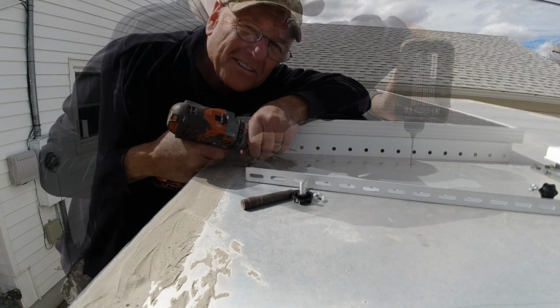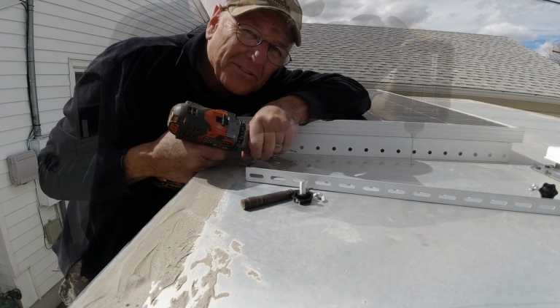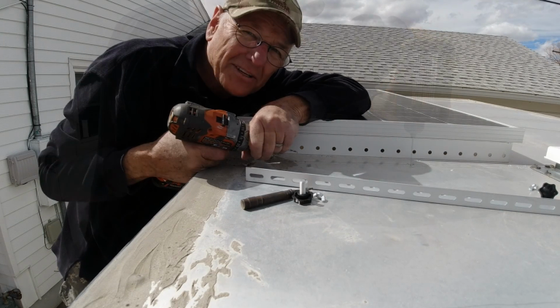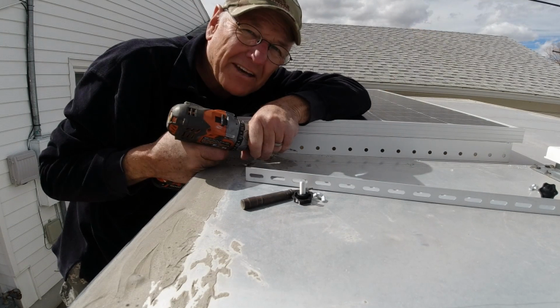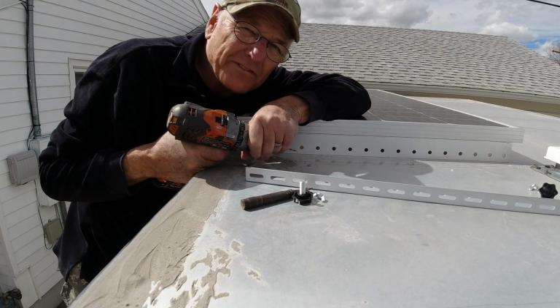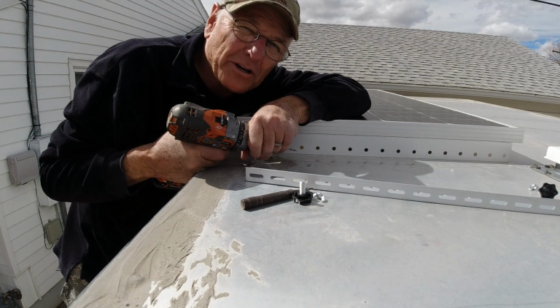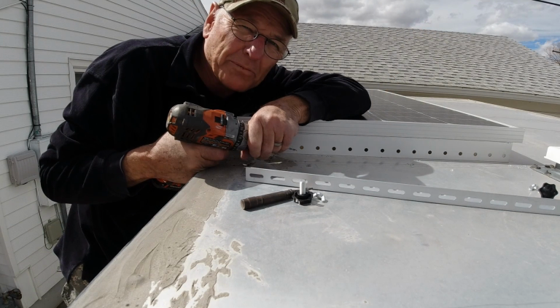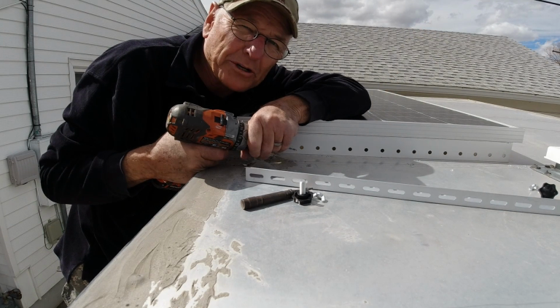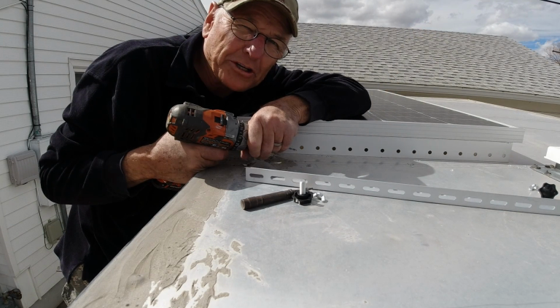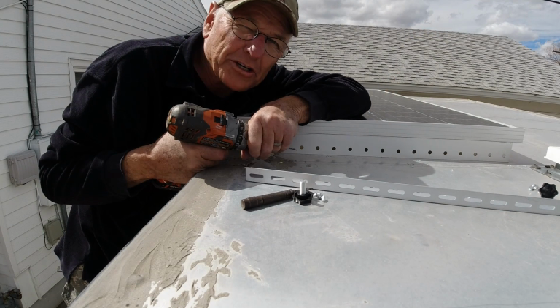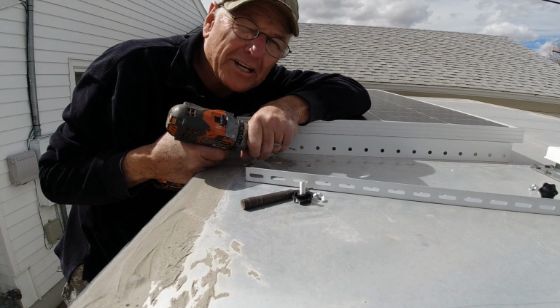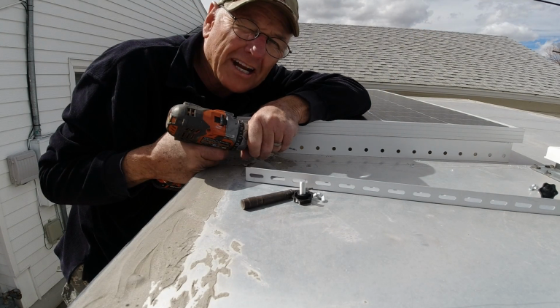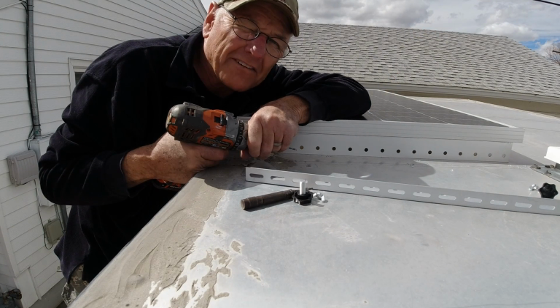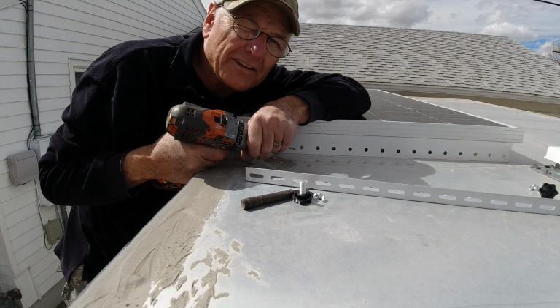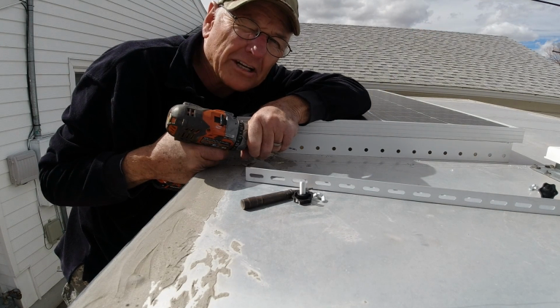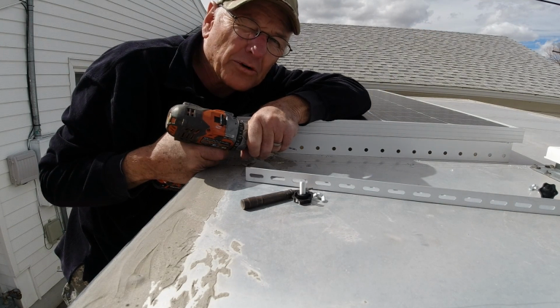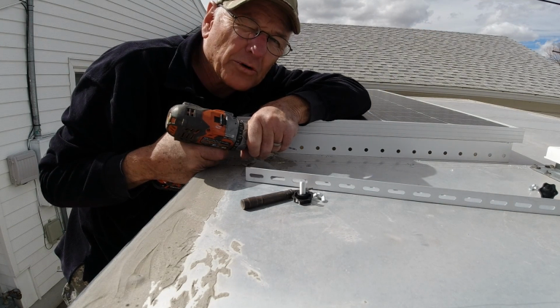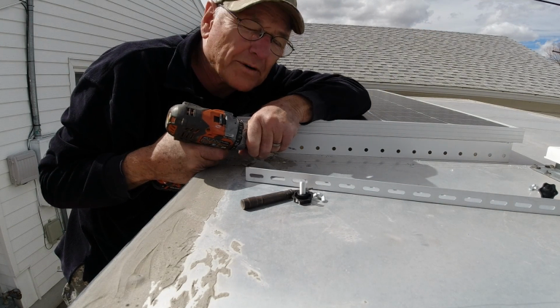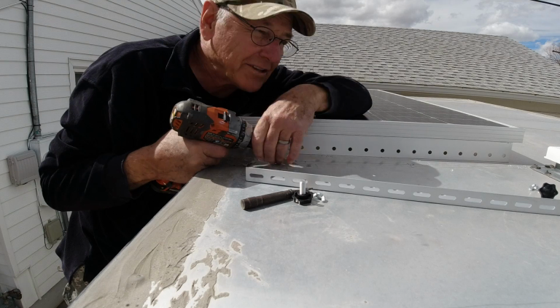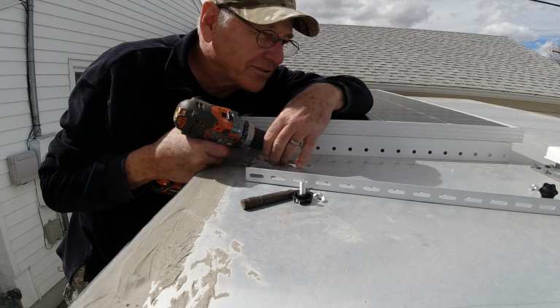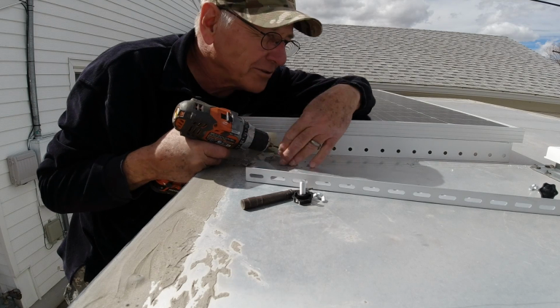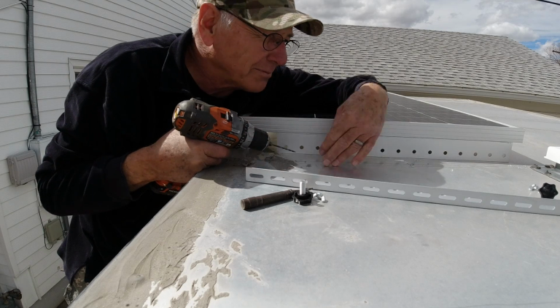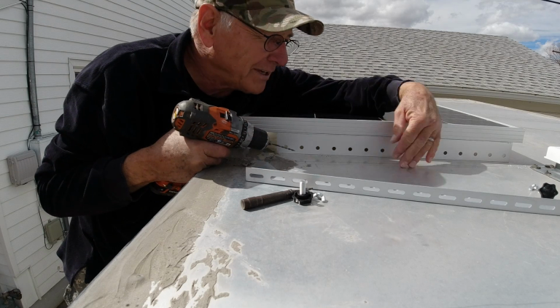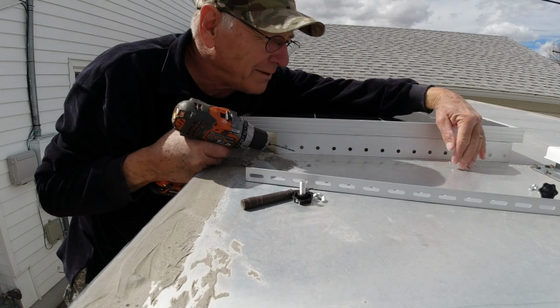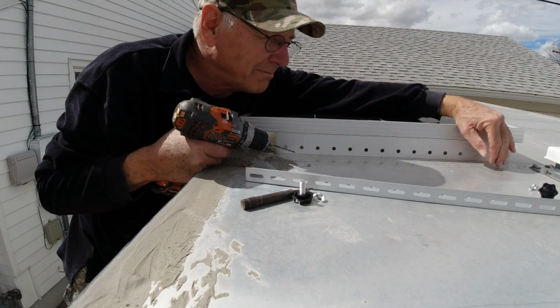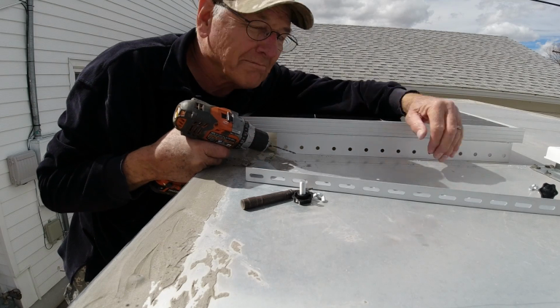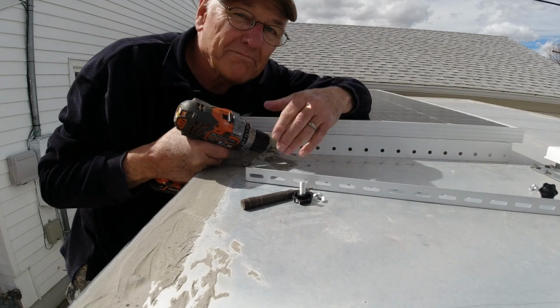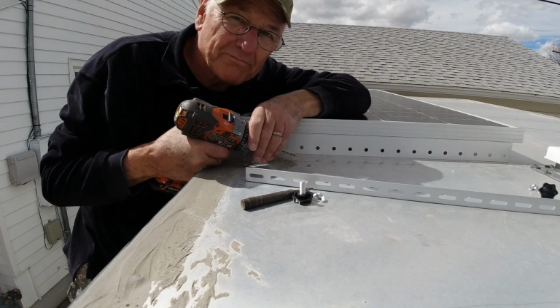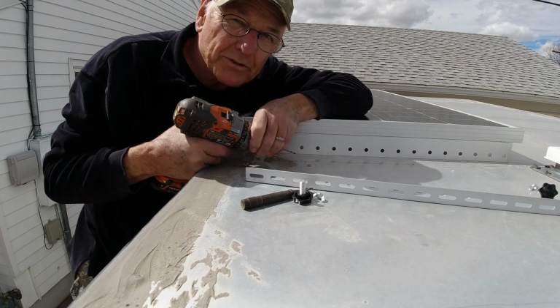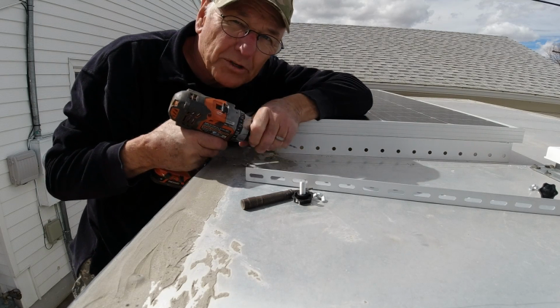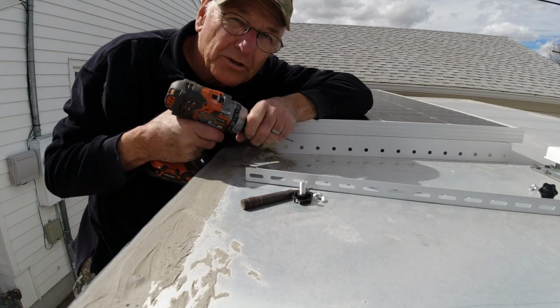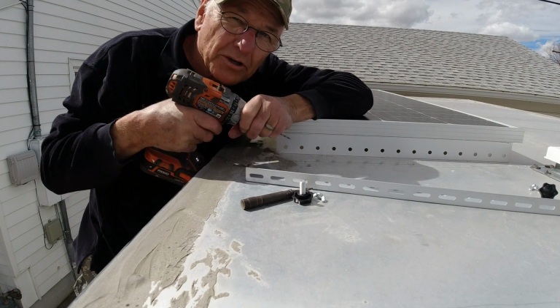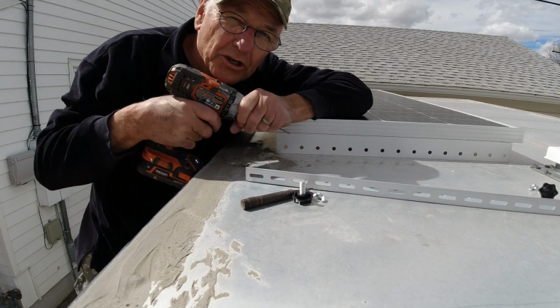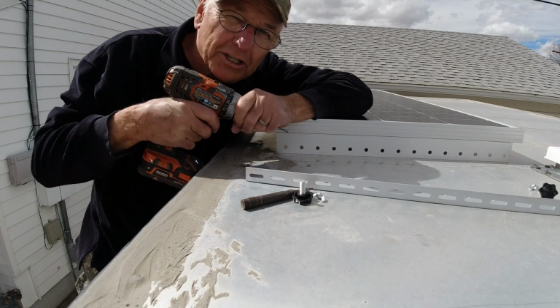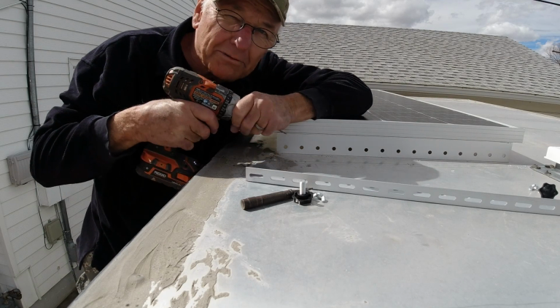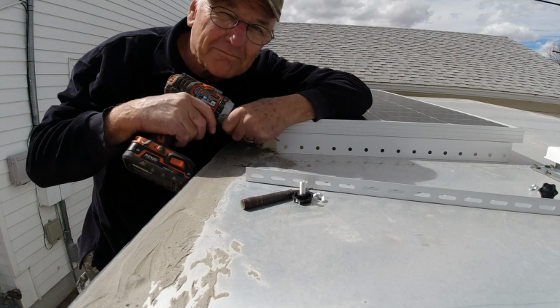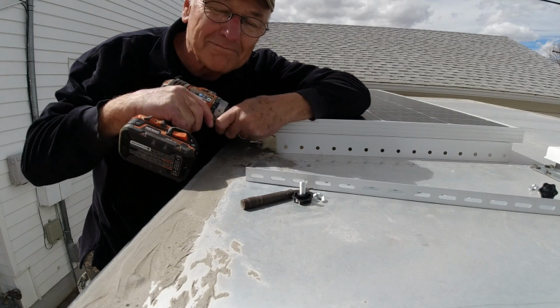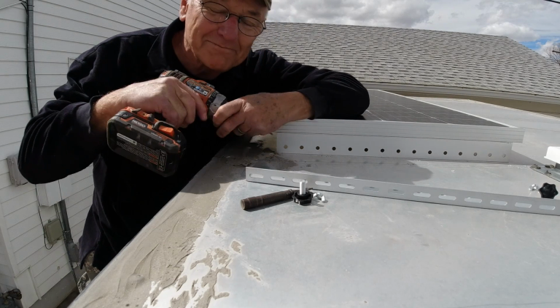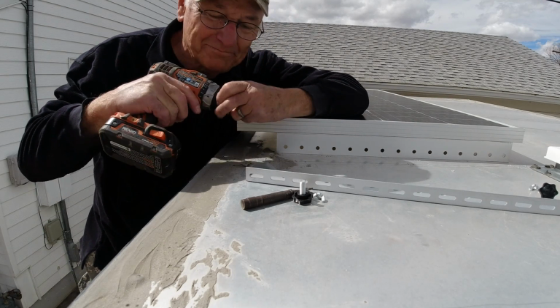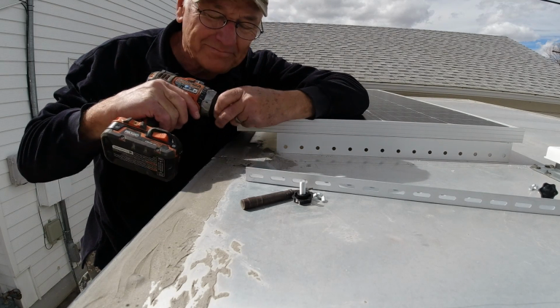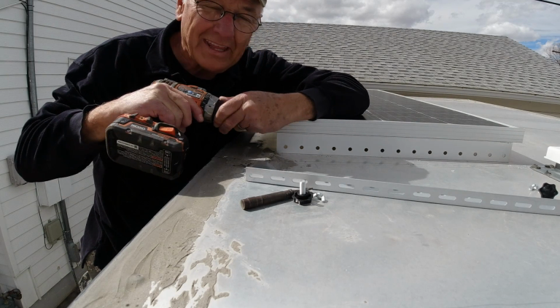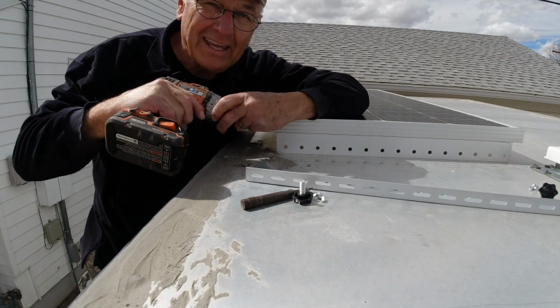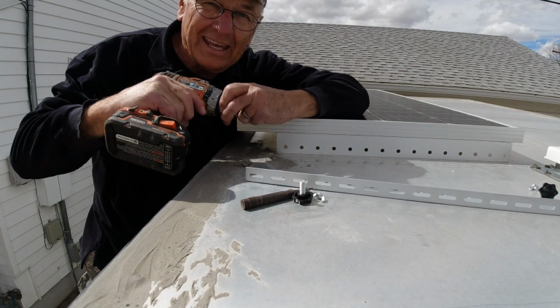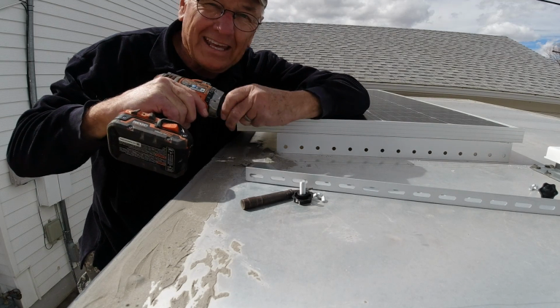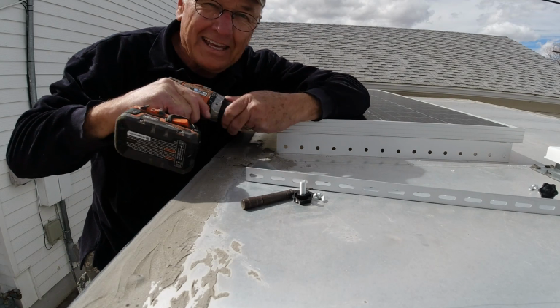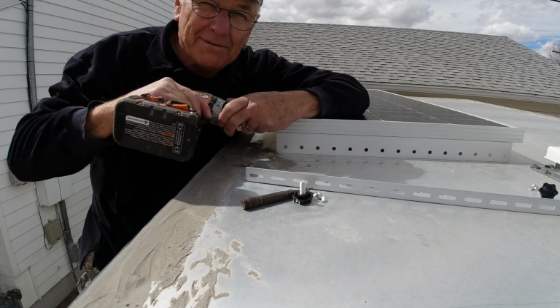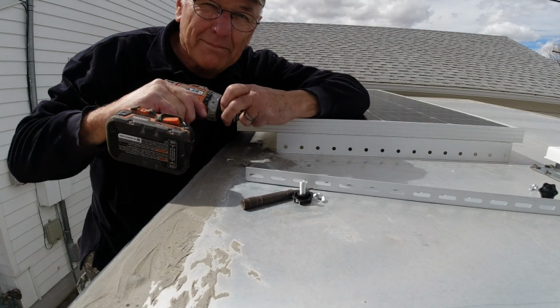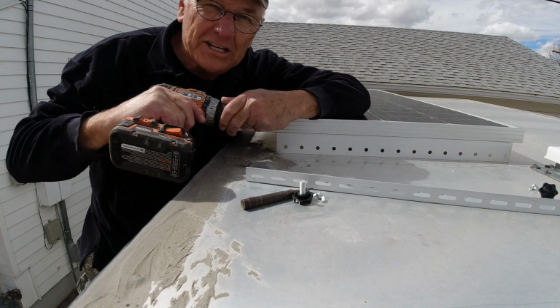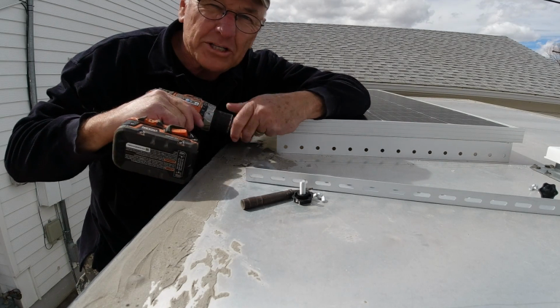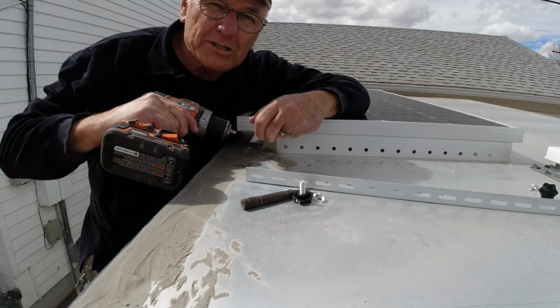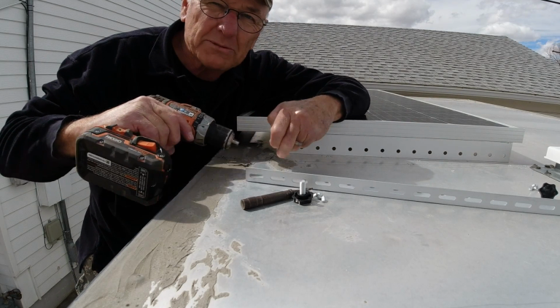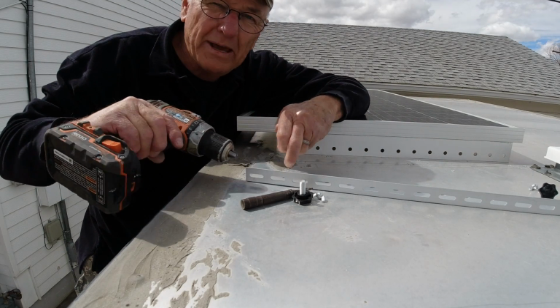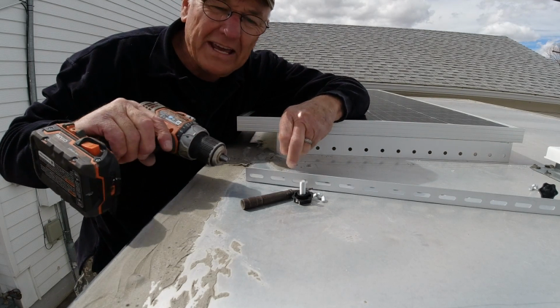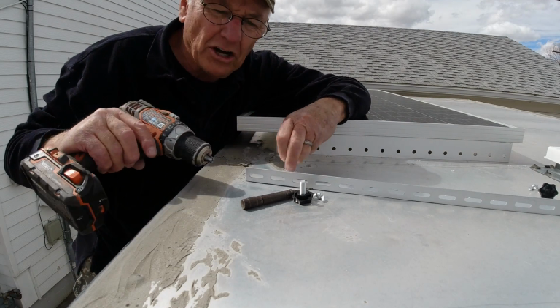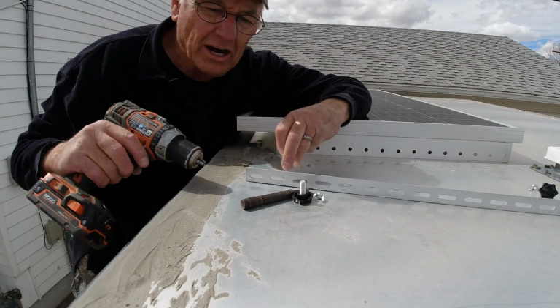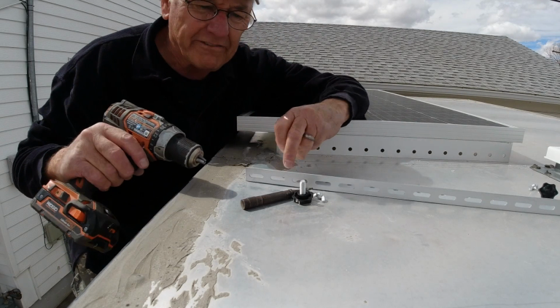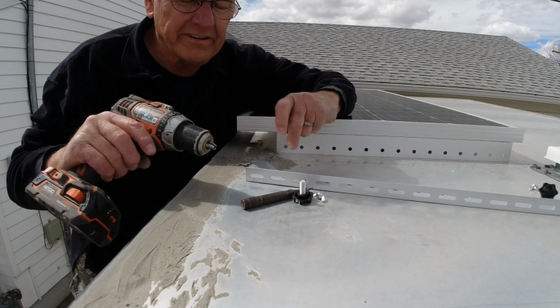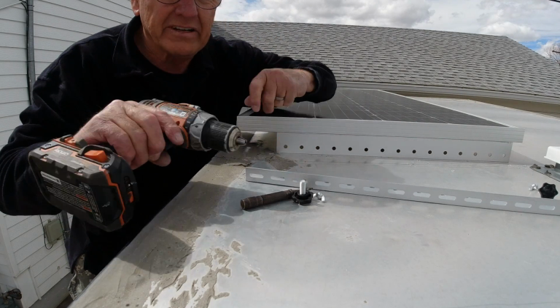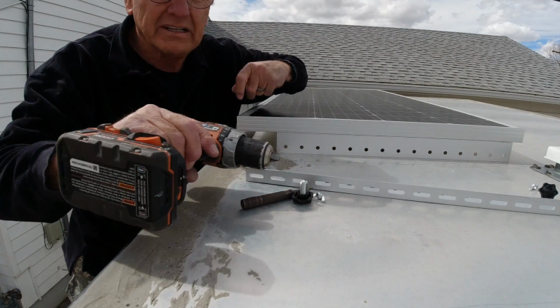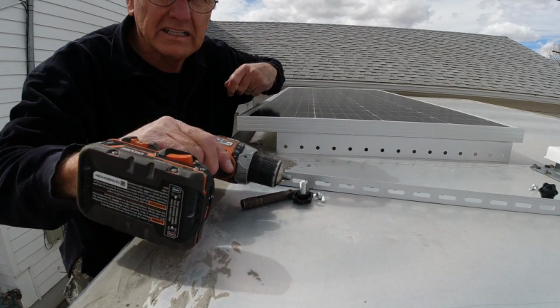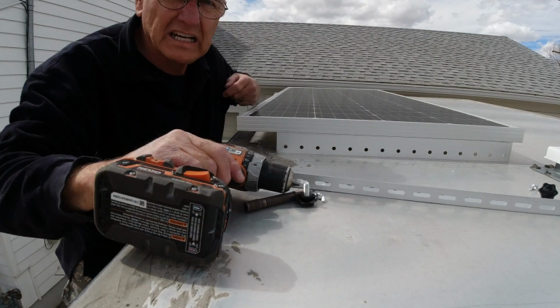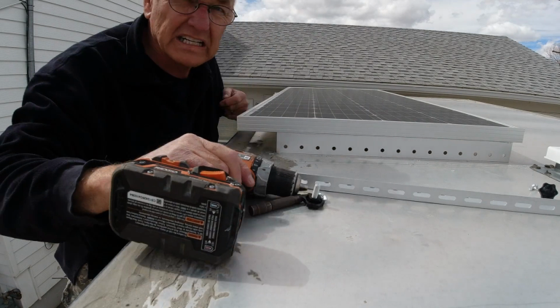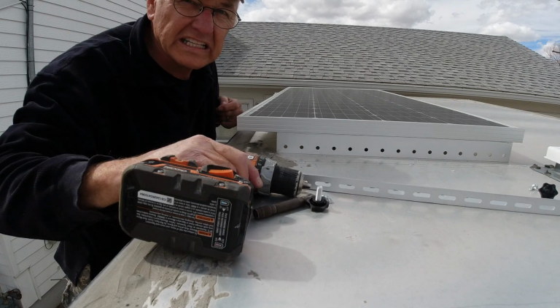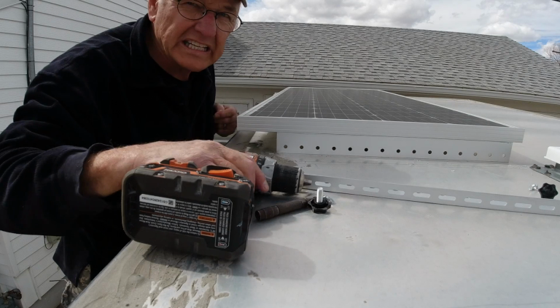That felt pretty good. I can feel it going right through the beam. Good — measurements paid off, luckily.